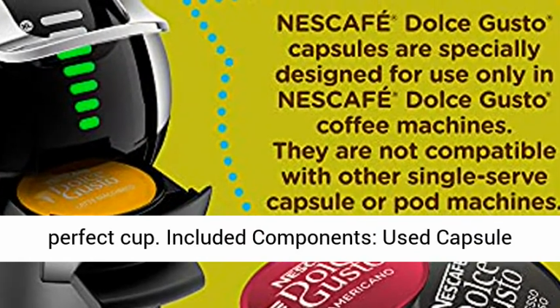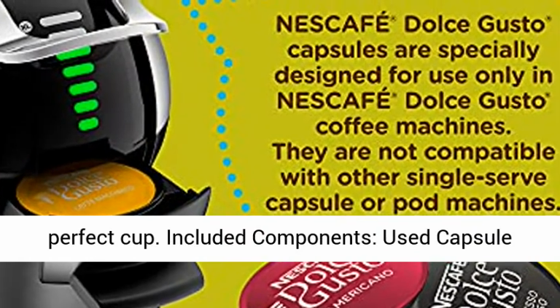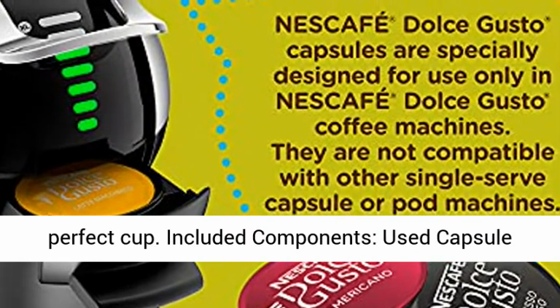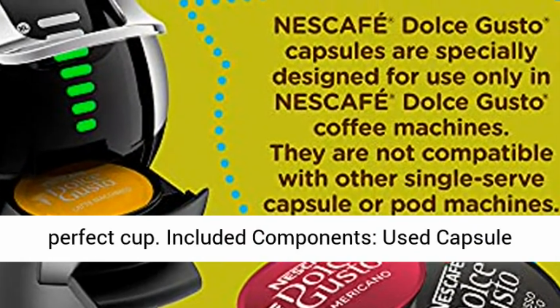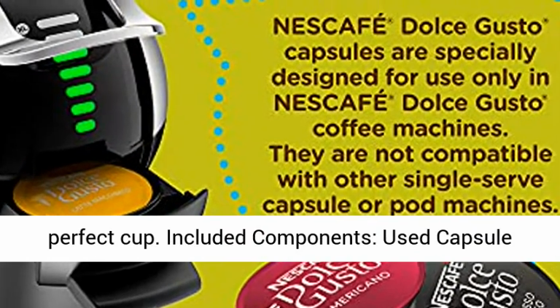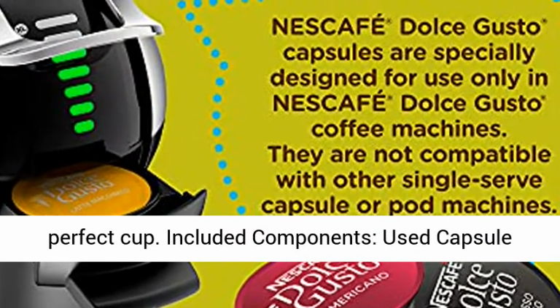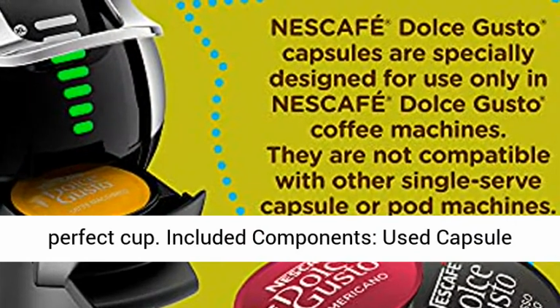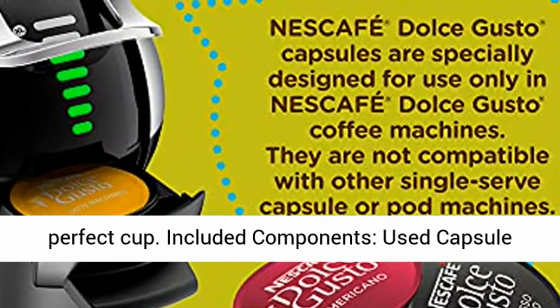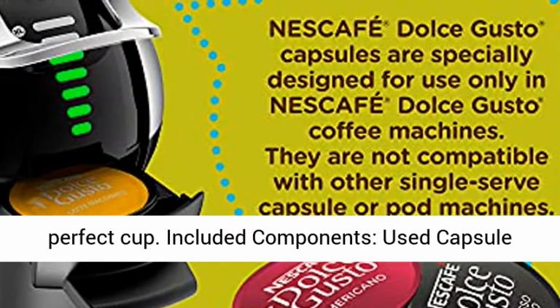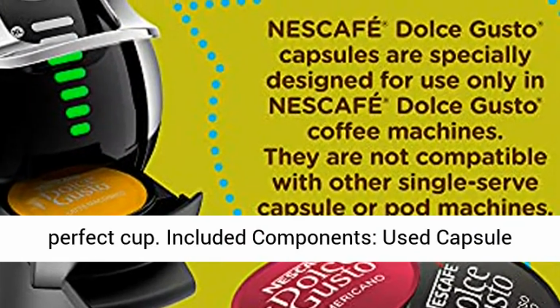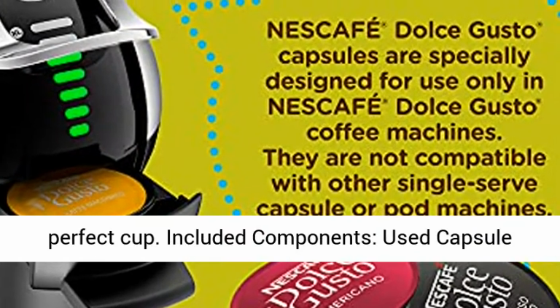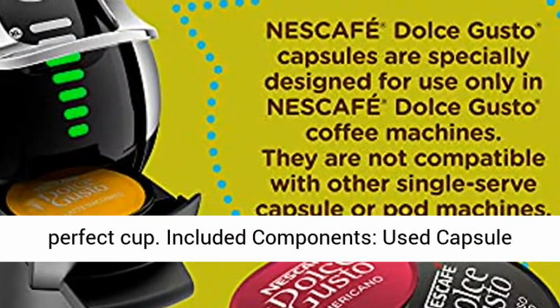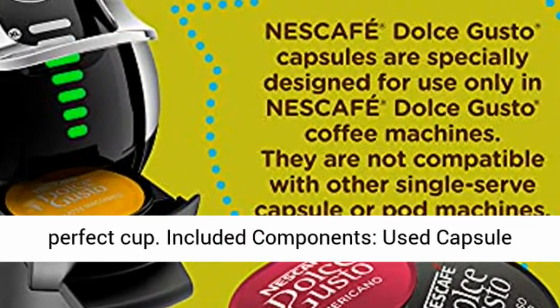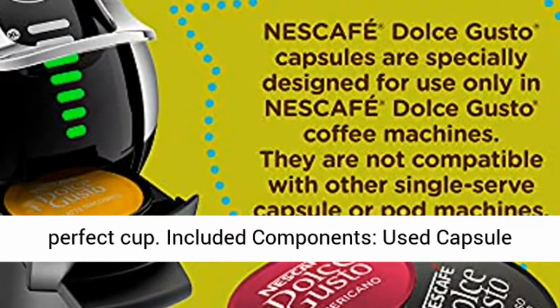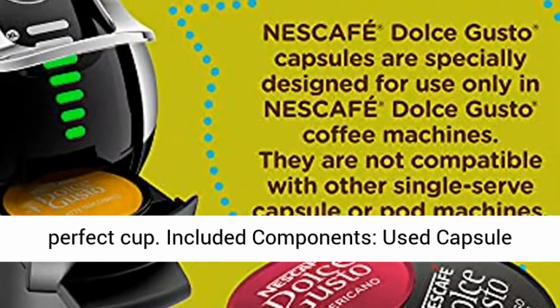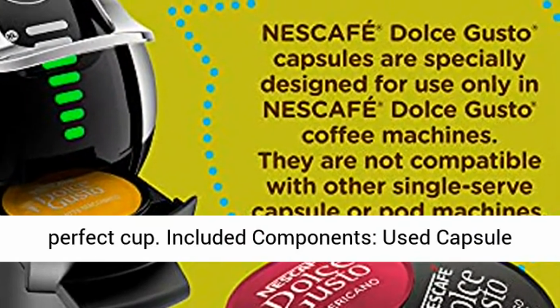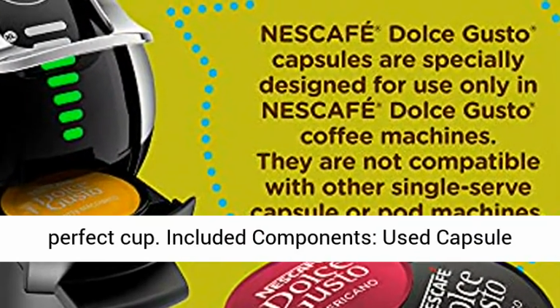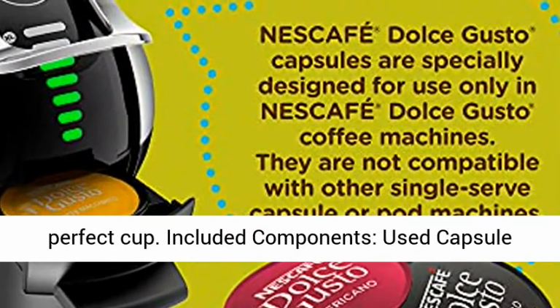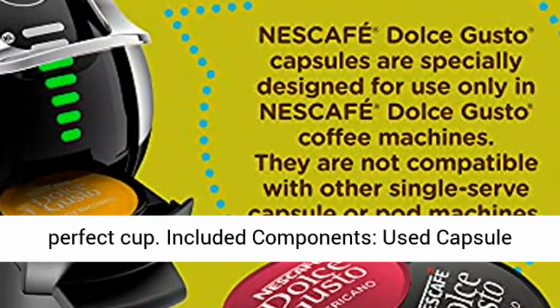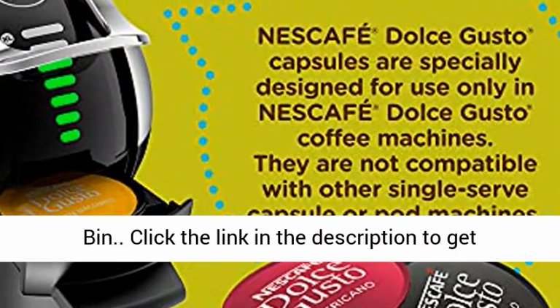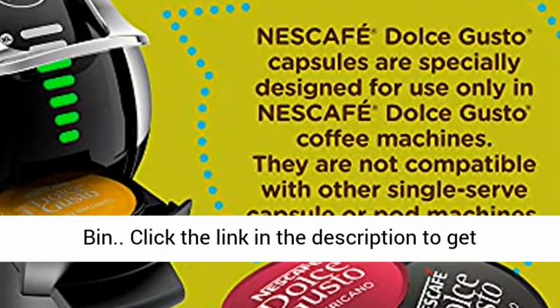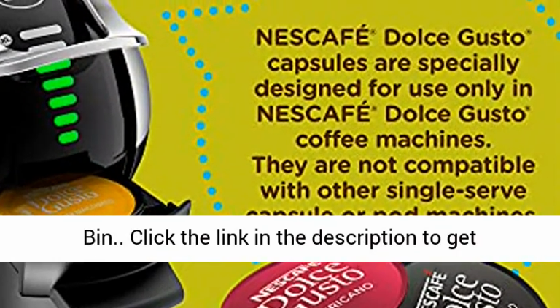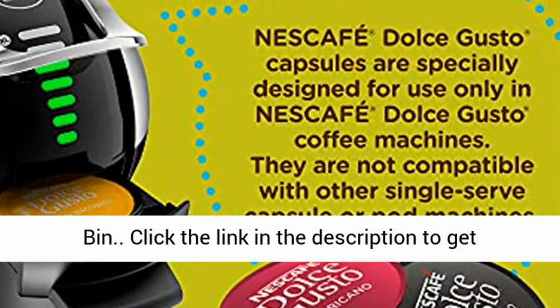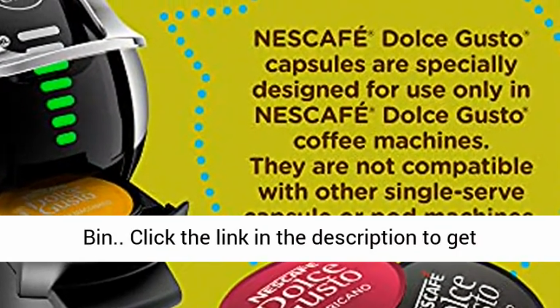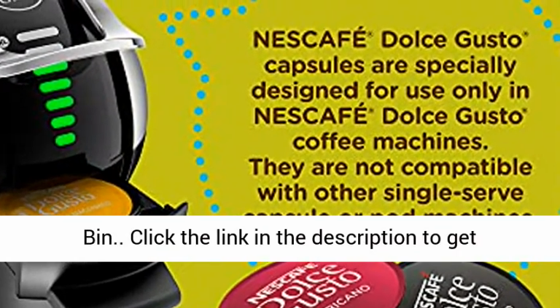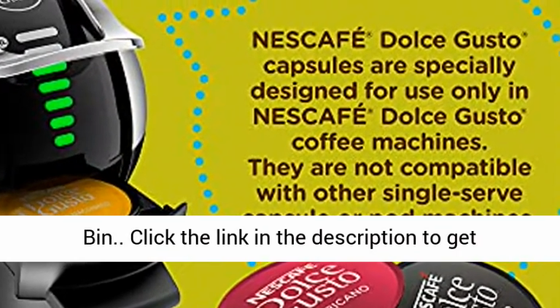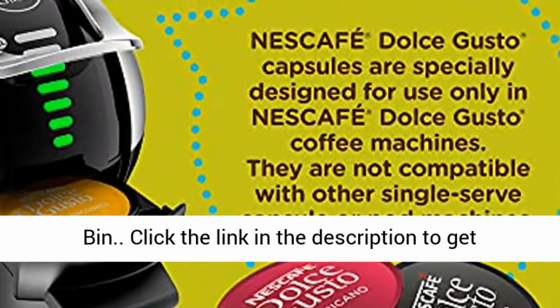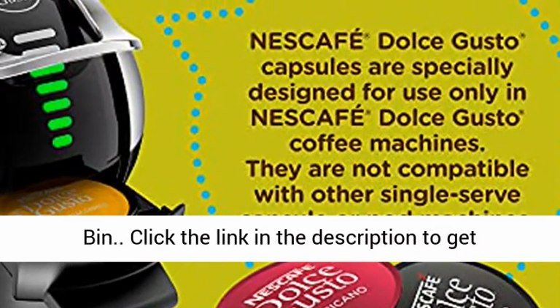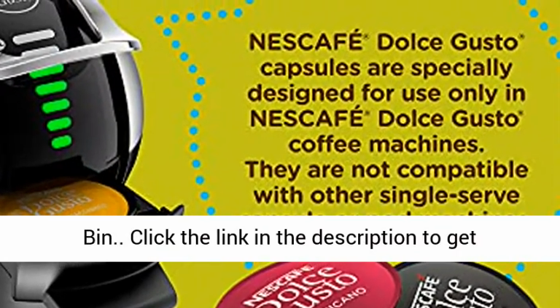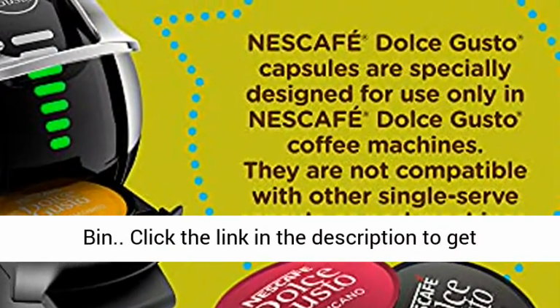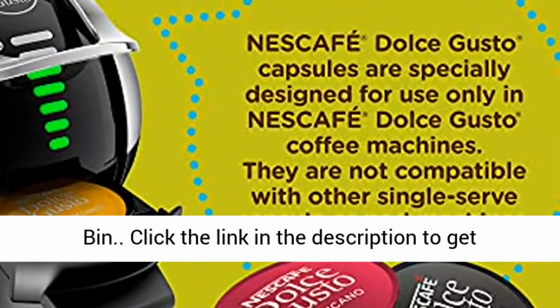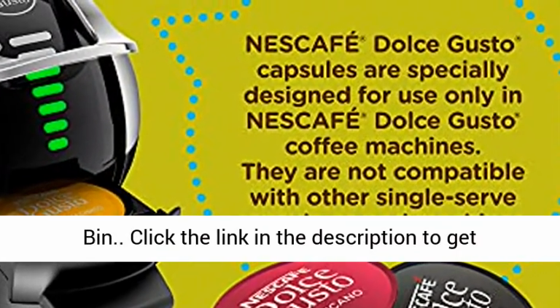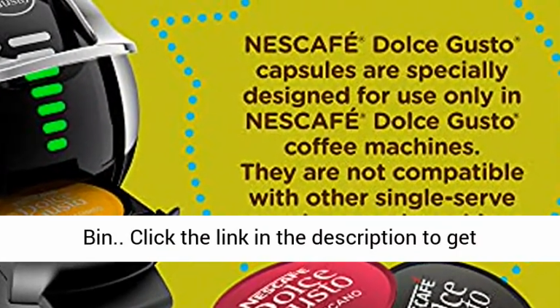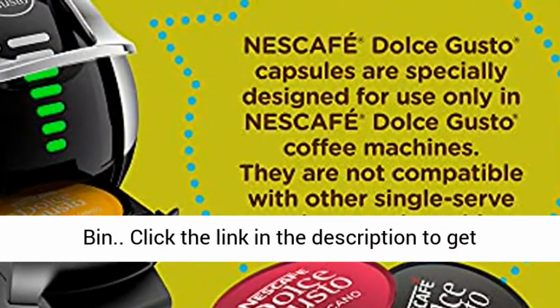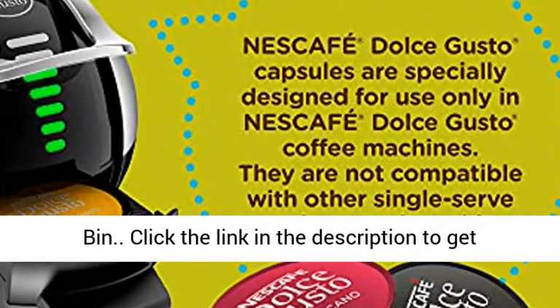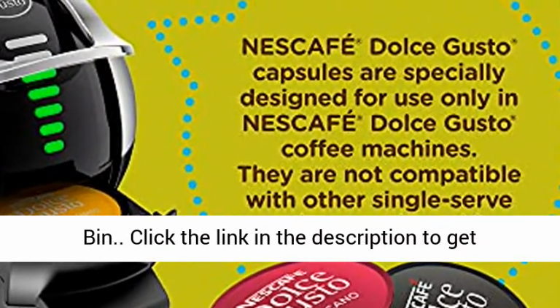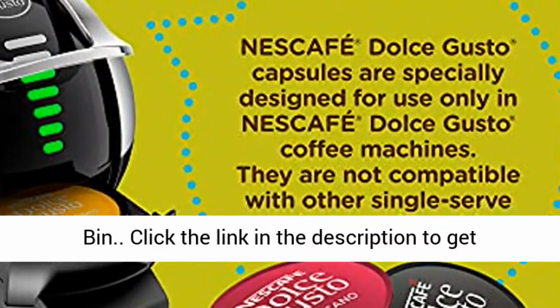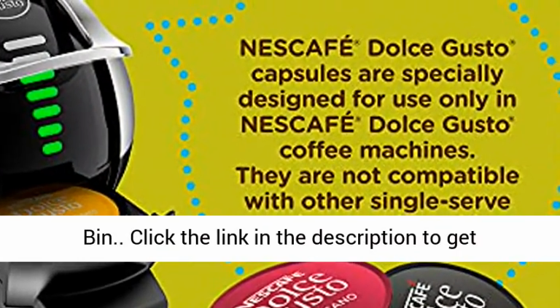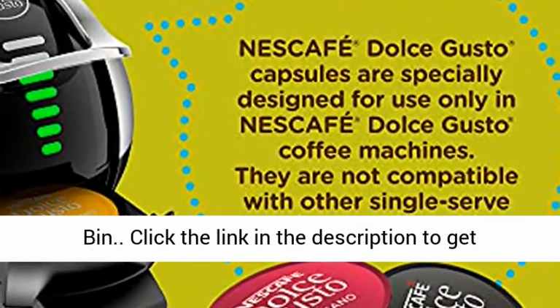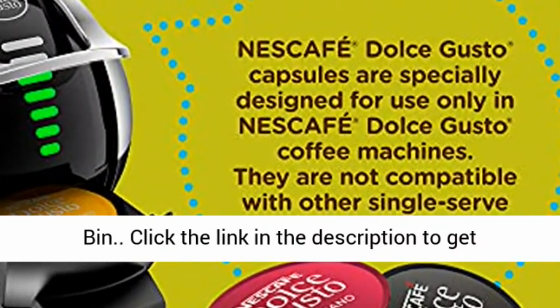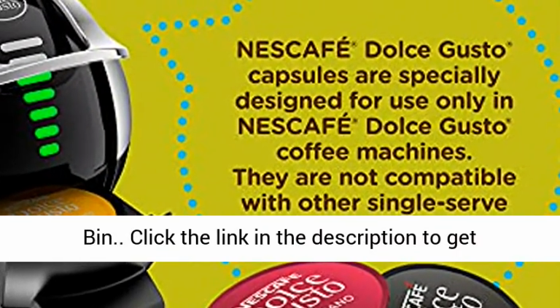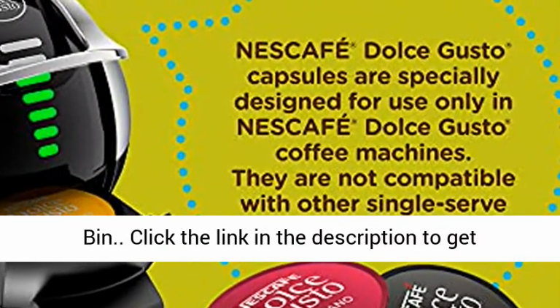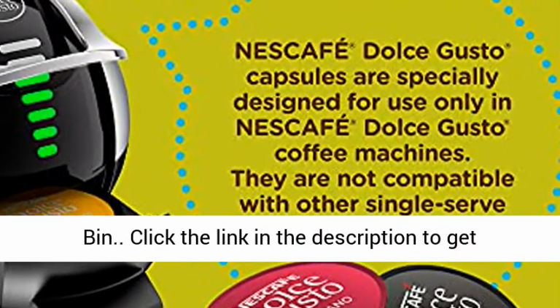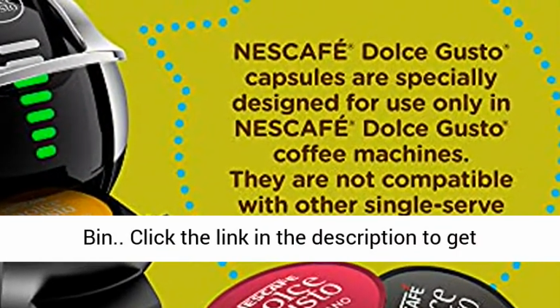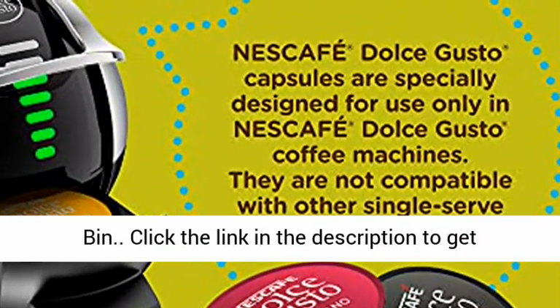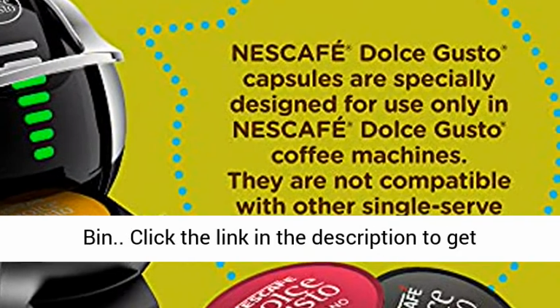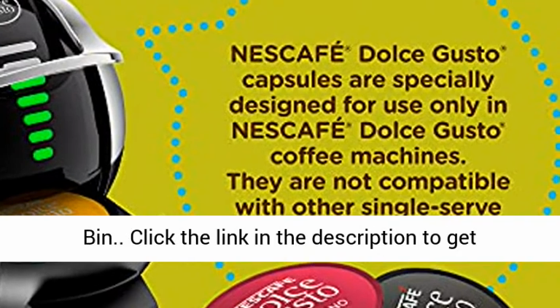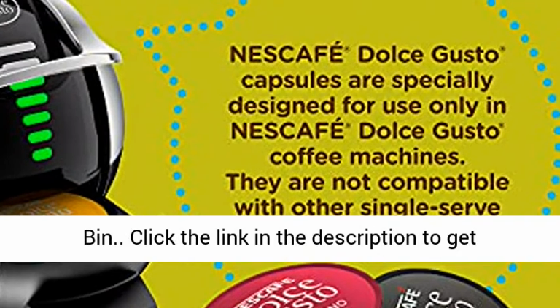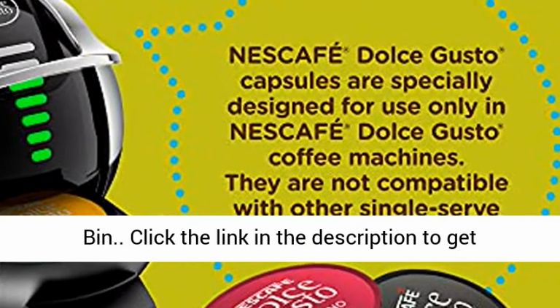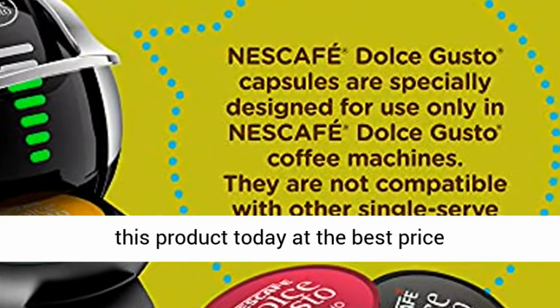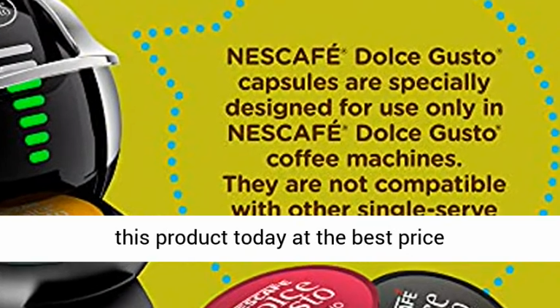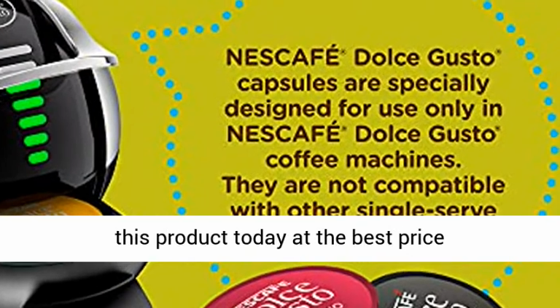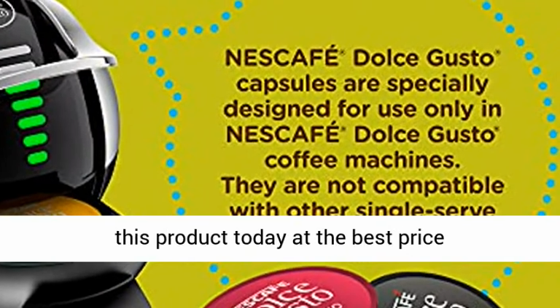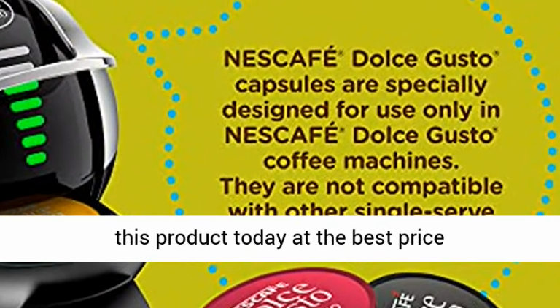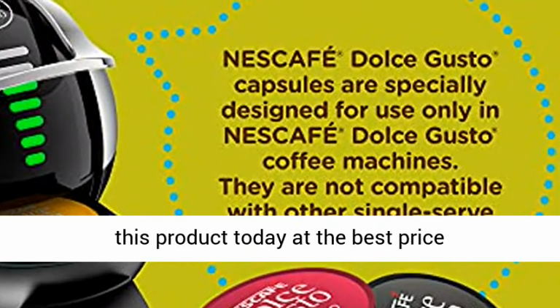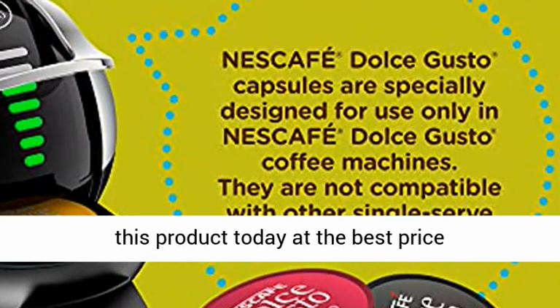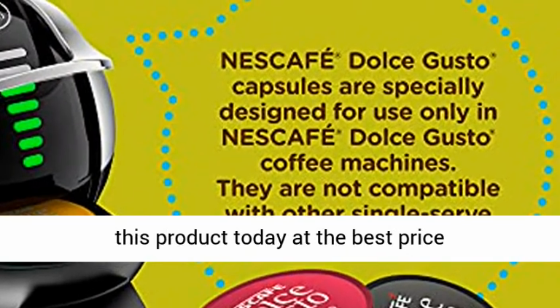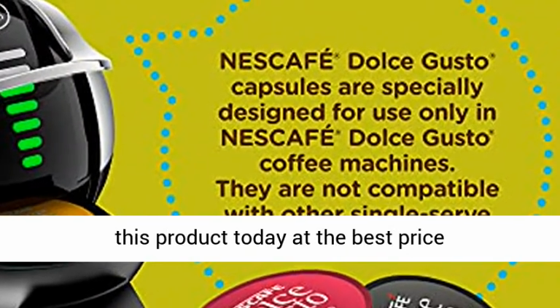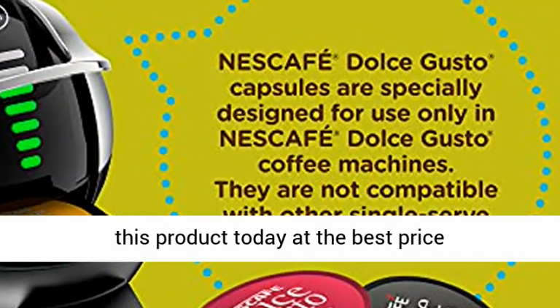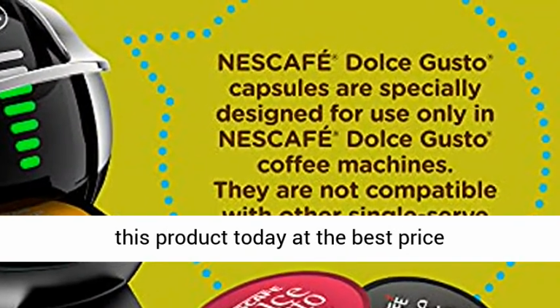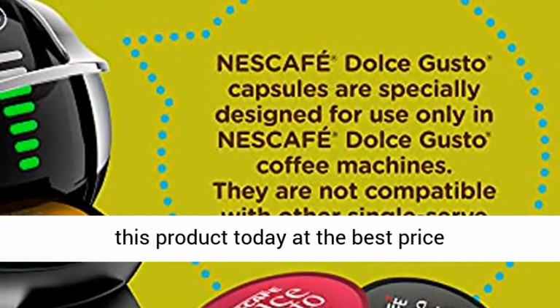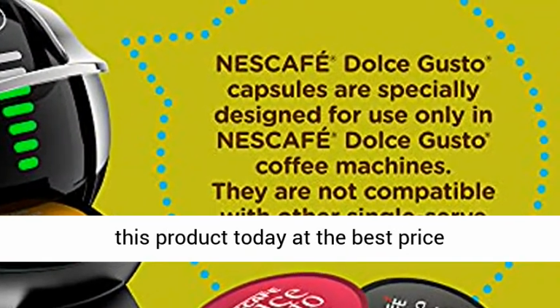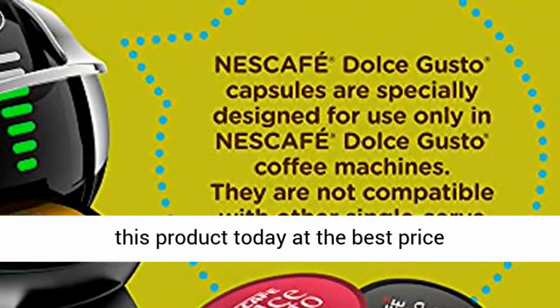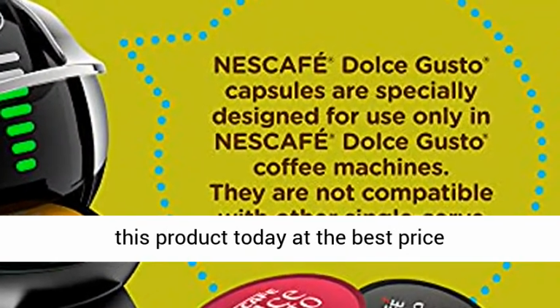Included components: used capsule bin. Click the link in the description to get this product today at the best price.